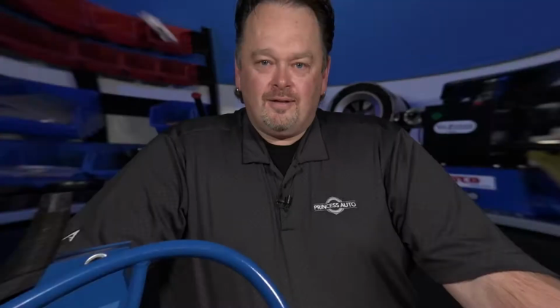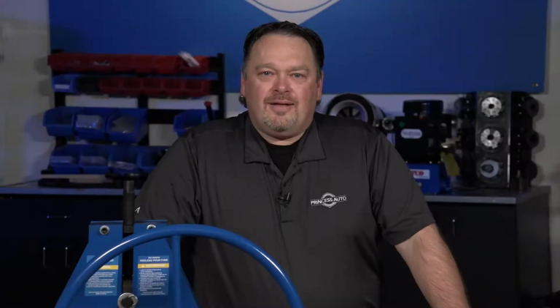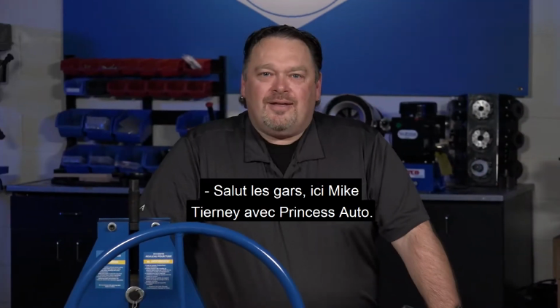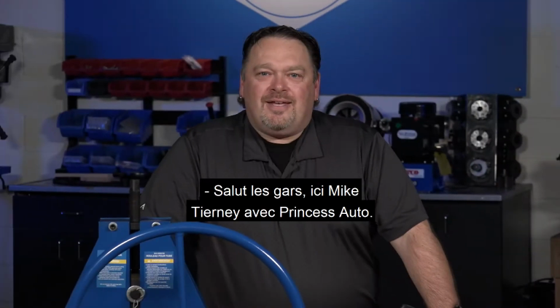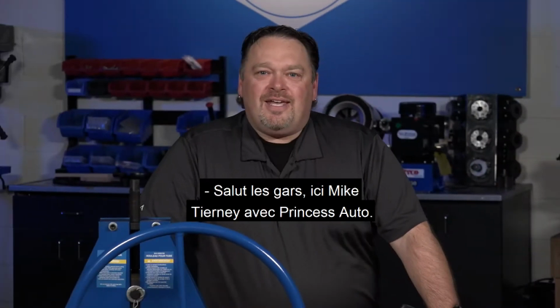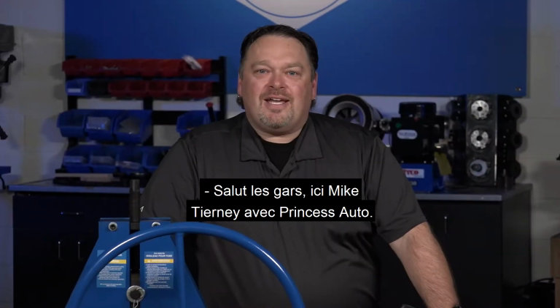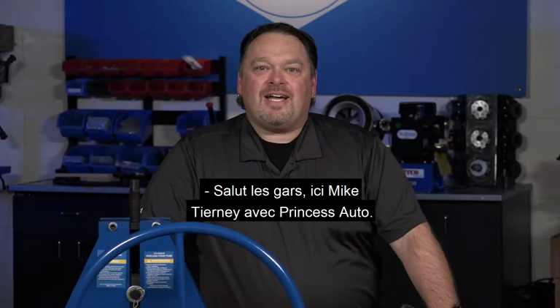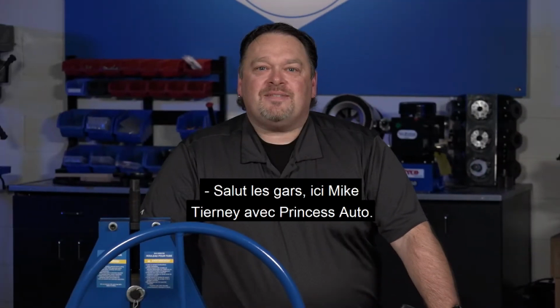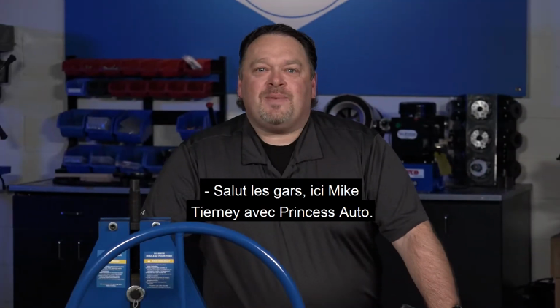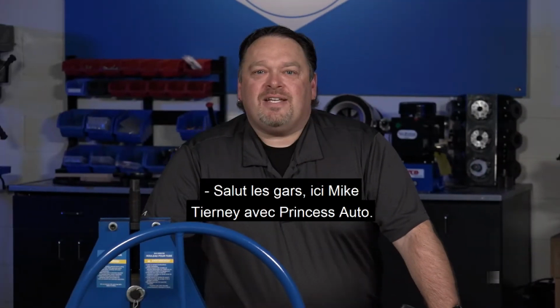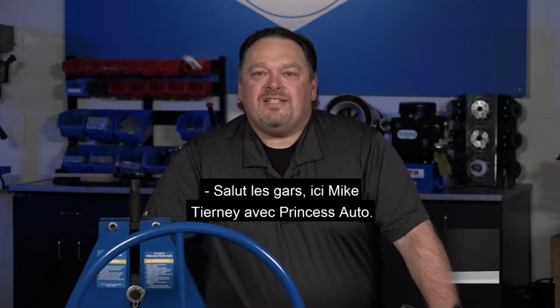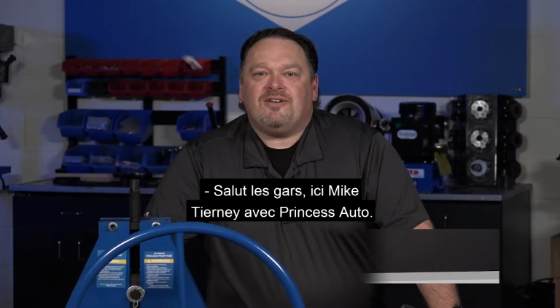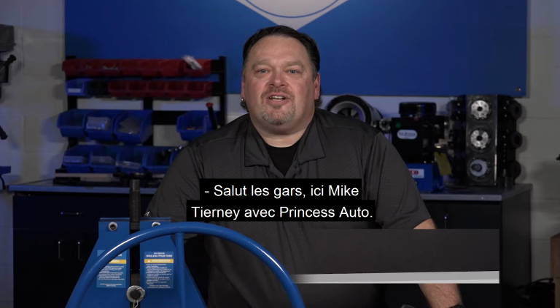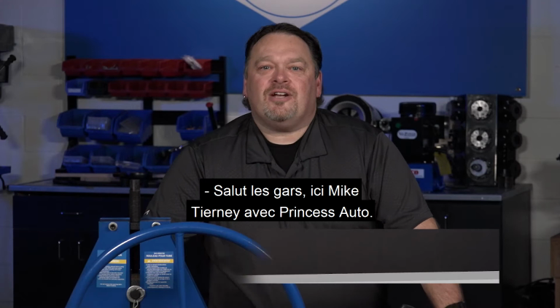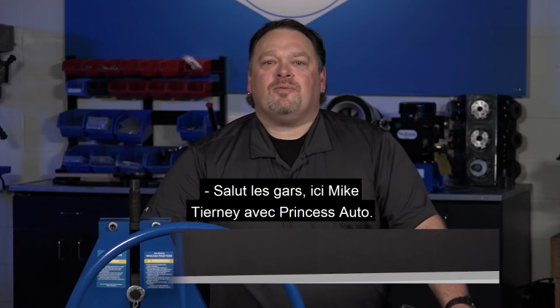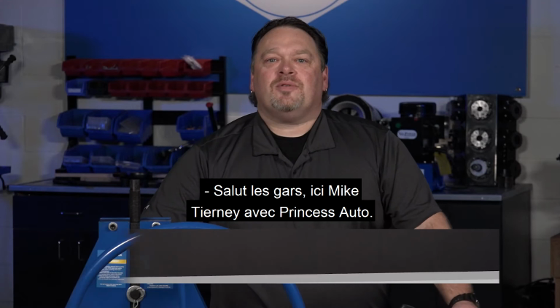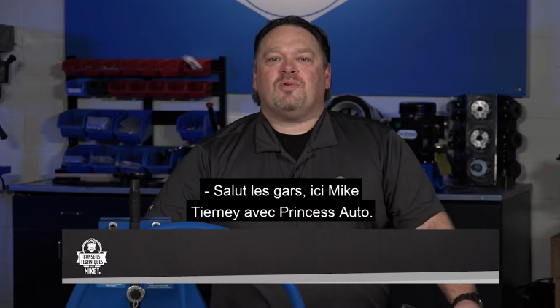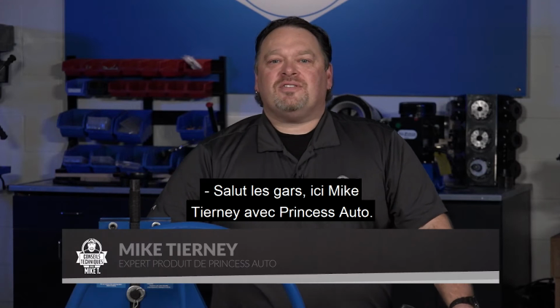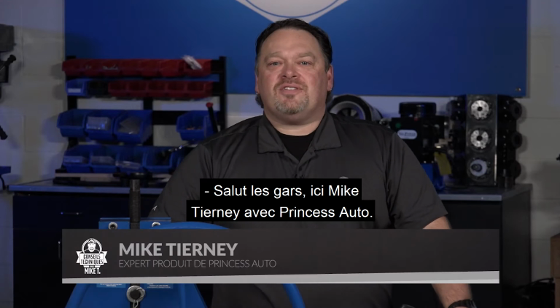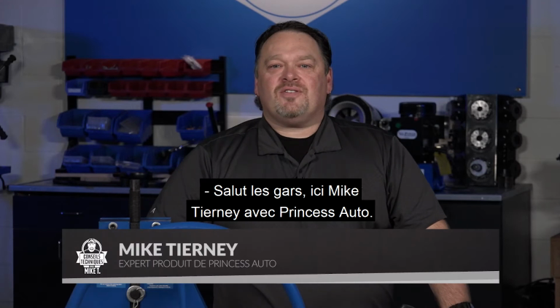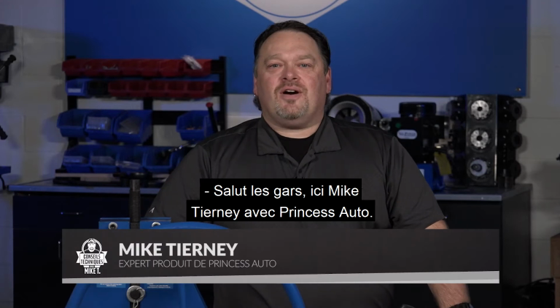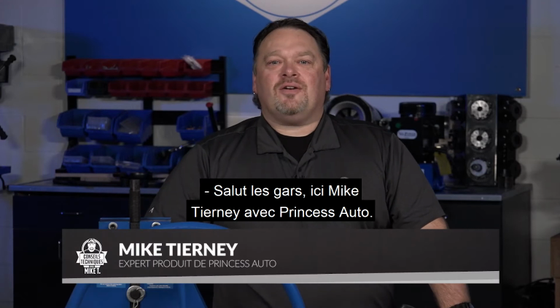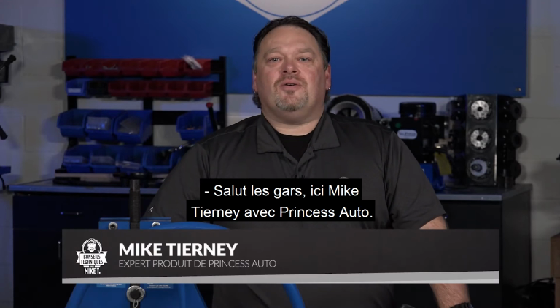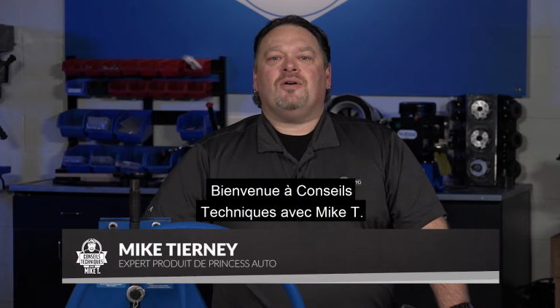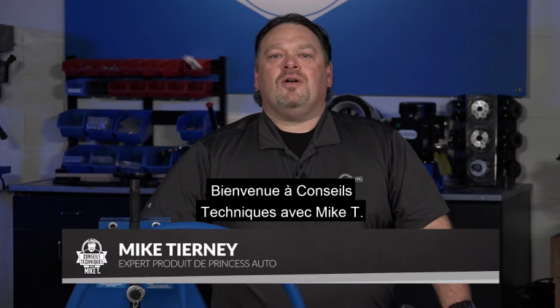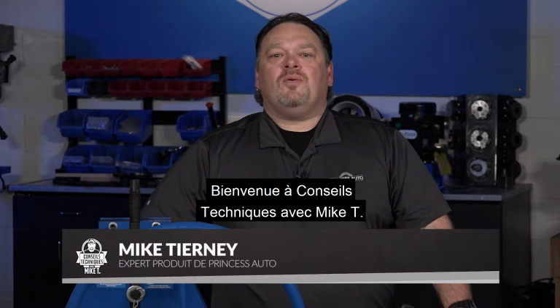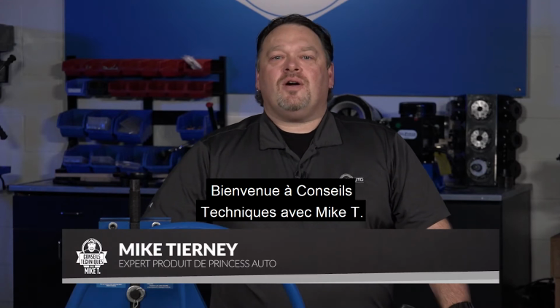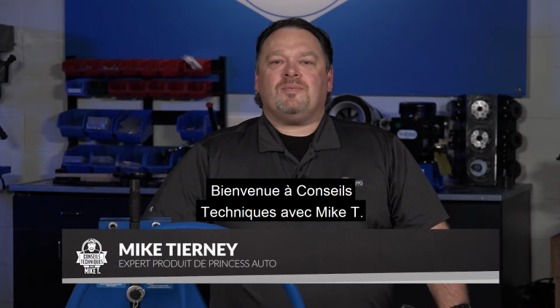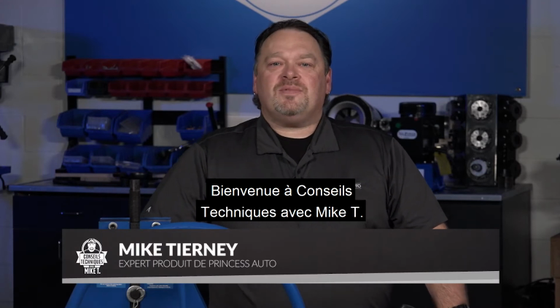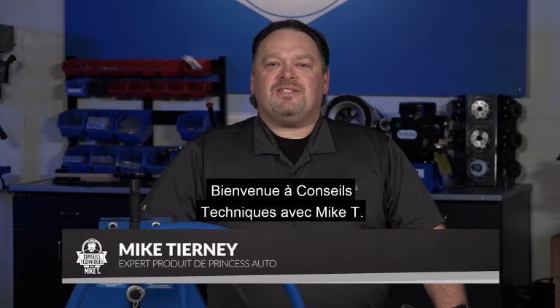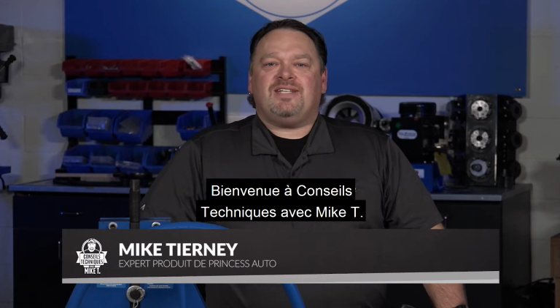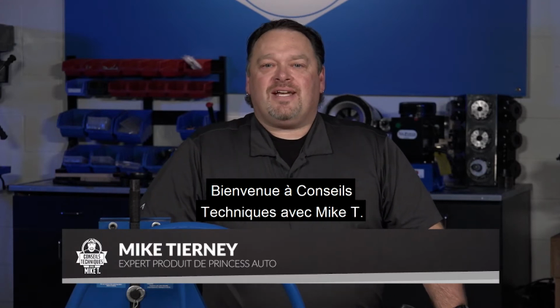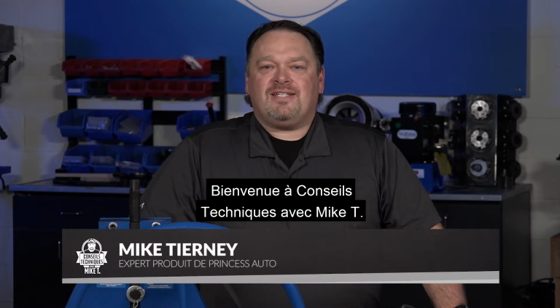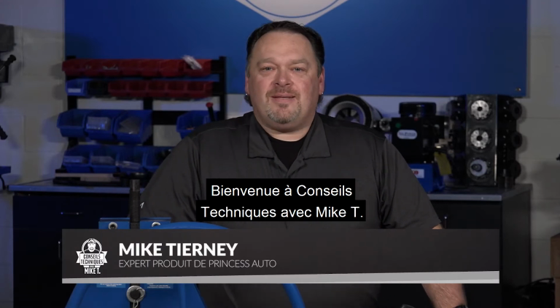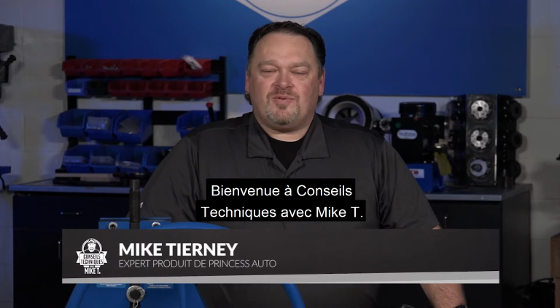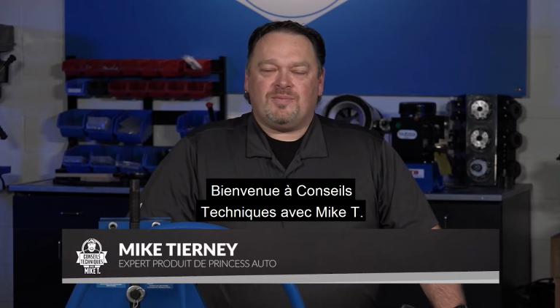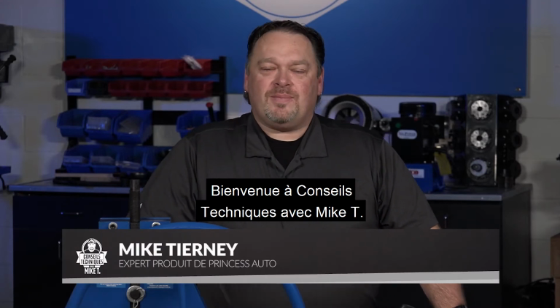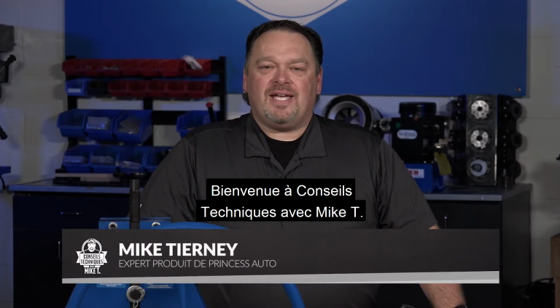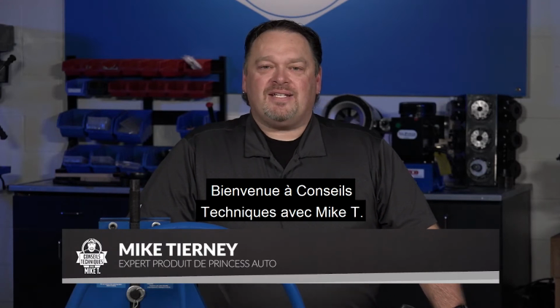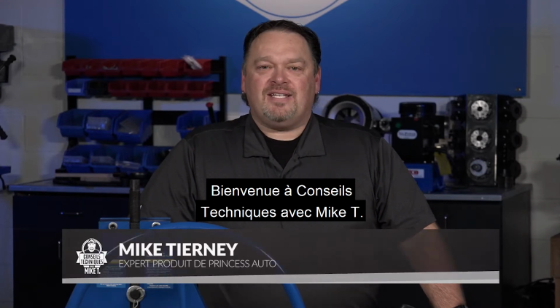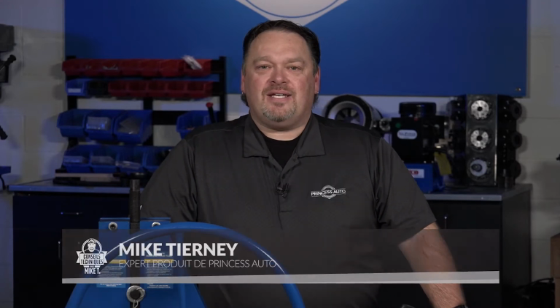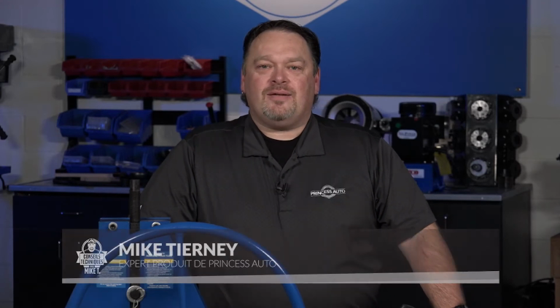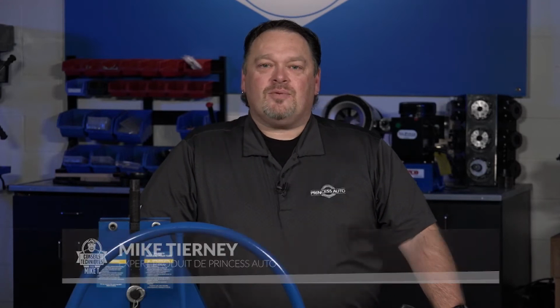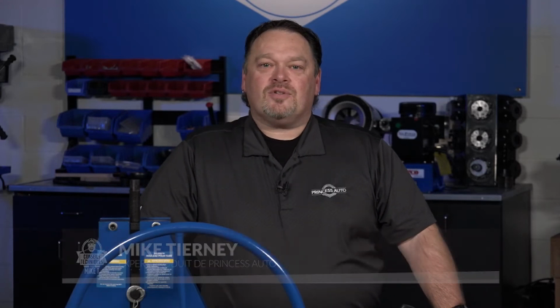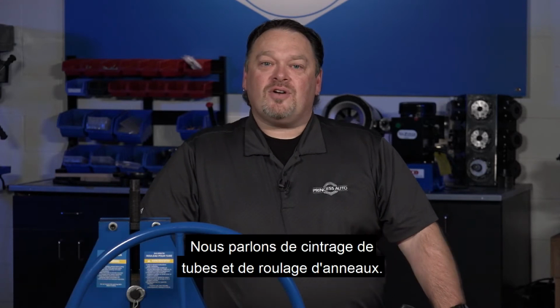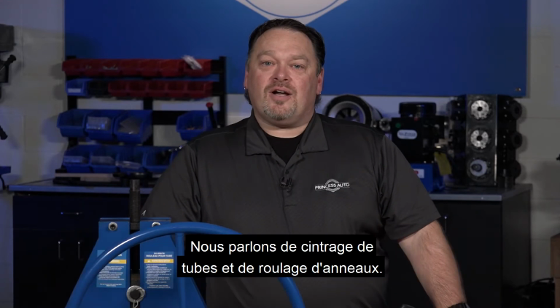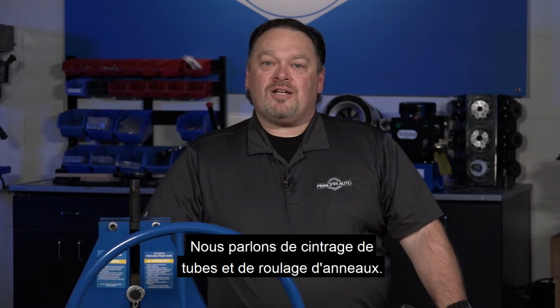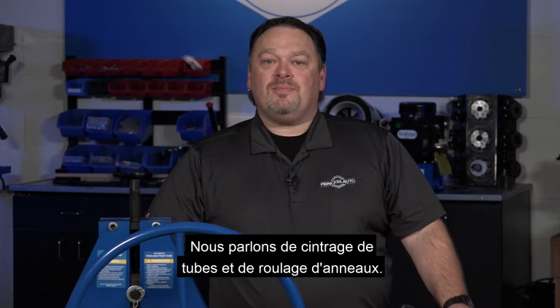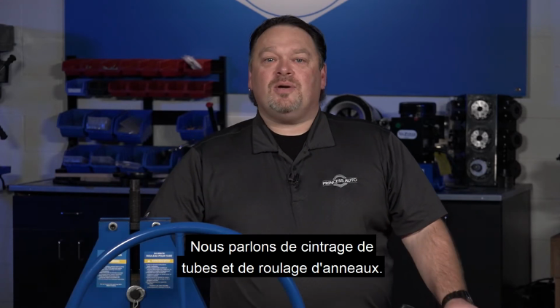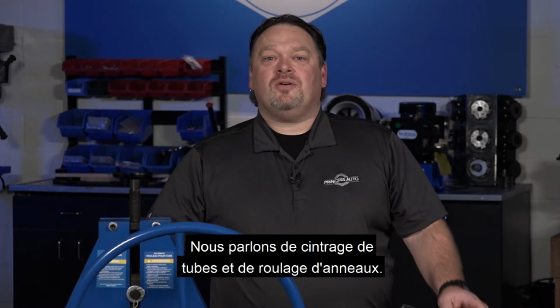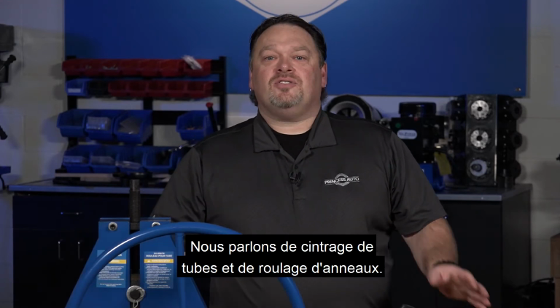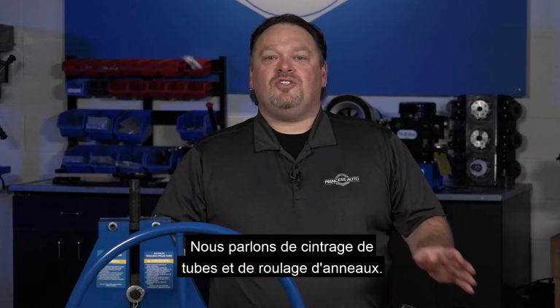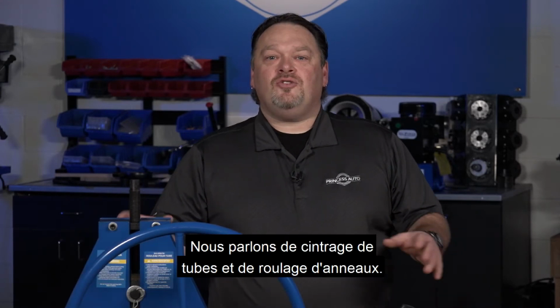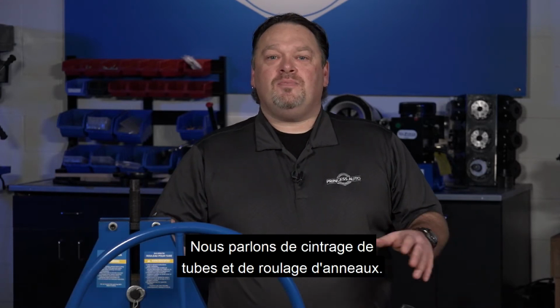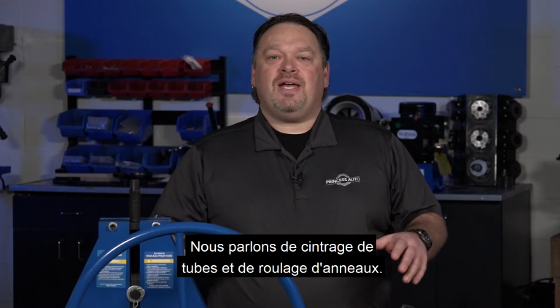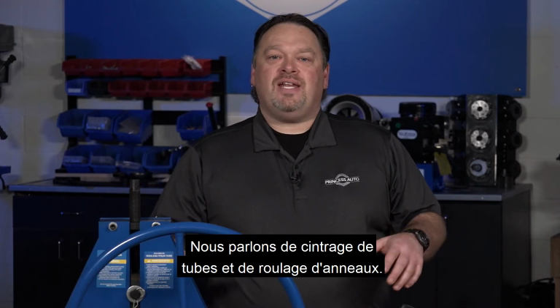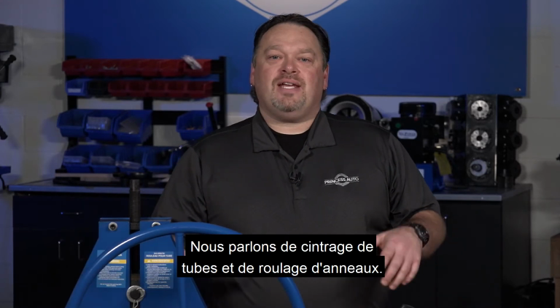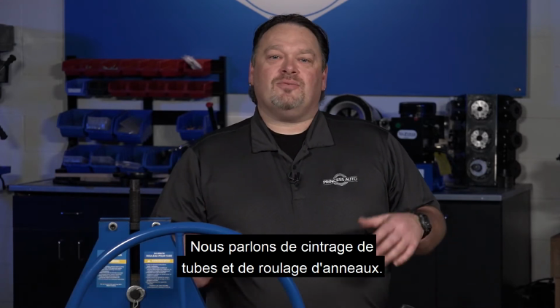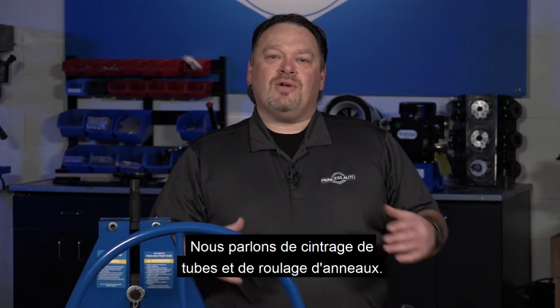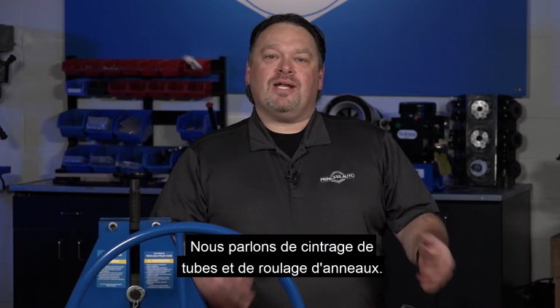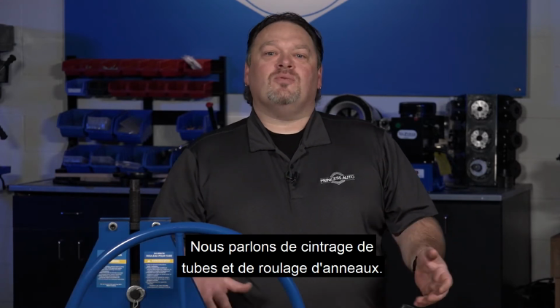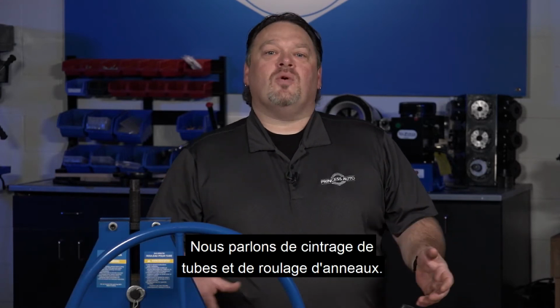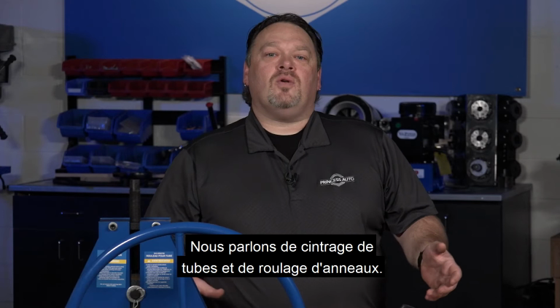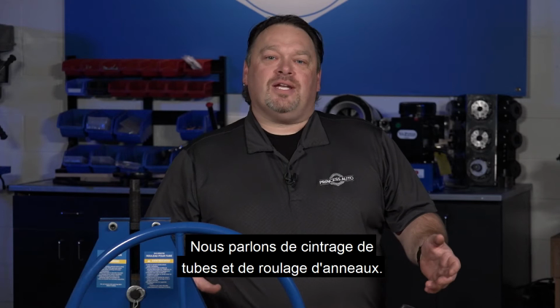Hey guys, Mike Tierney here with Princess Auto. Welcome to Tech Tips with Mike T. We're talking about tube bending and ring rolling.